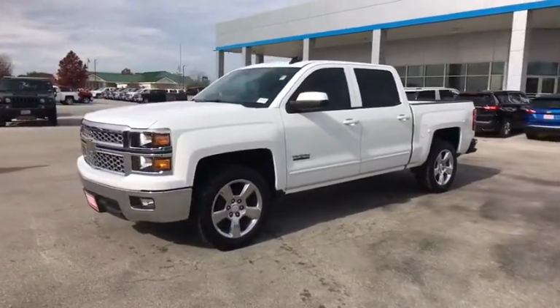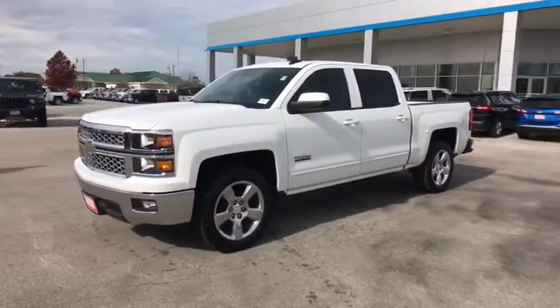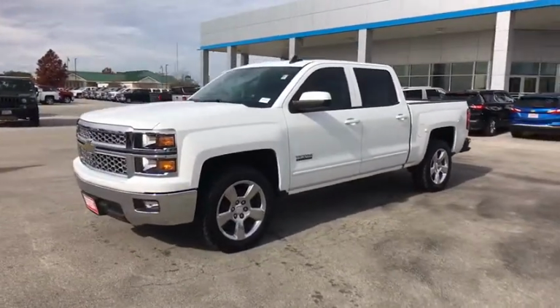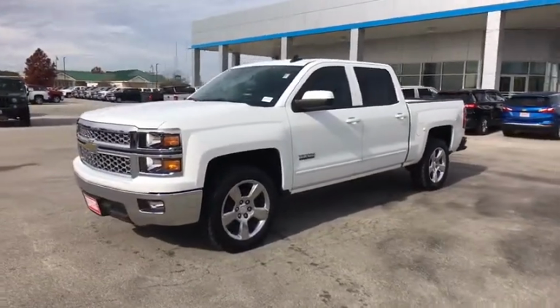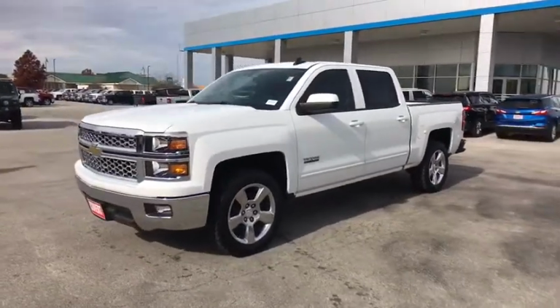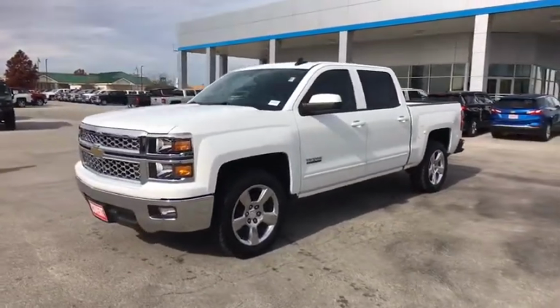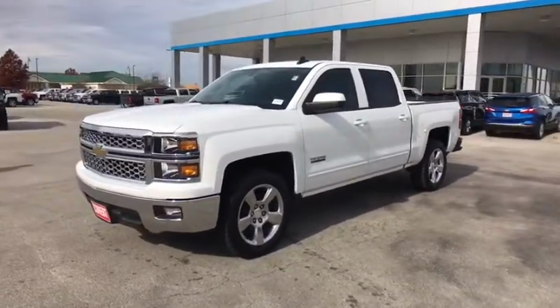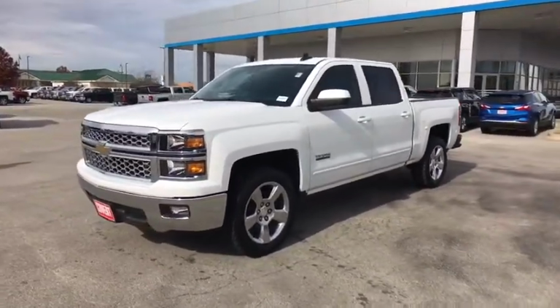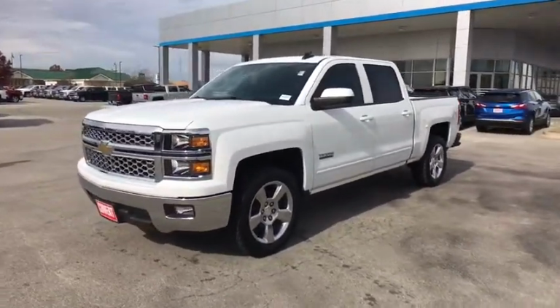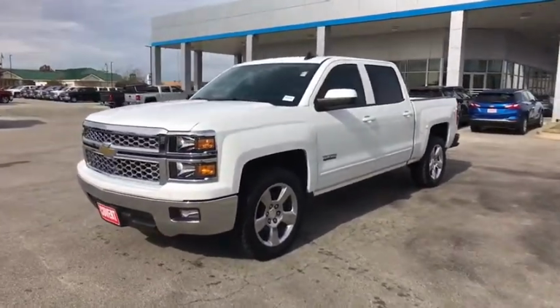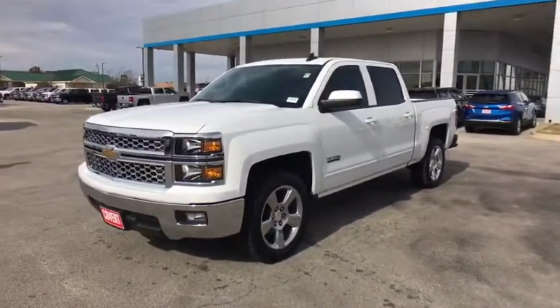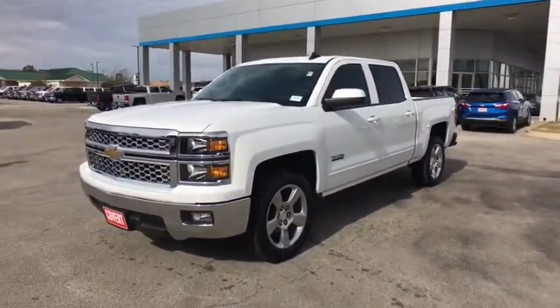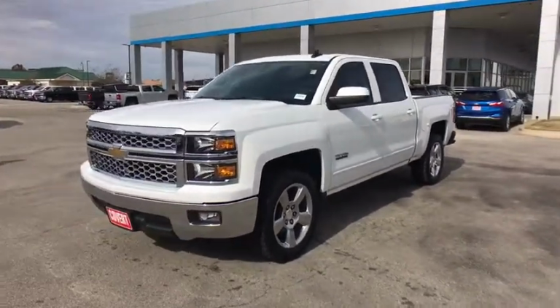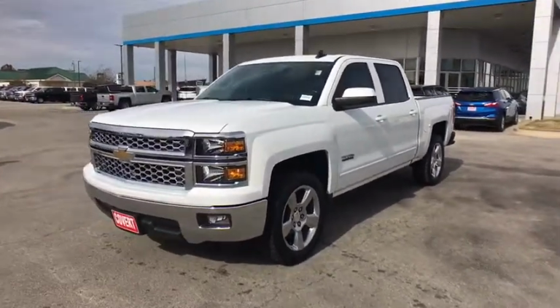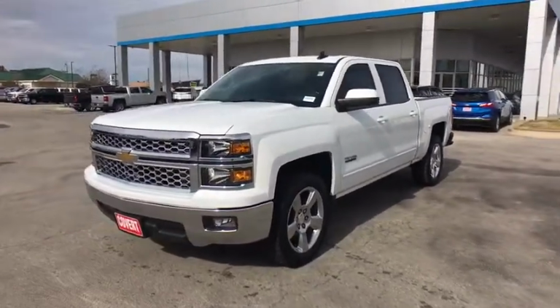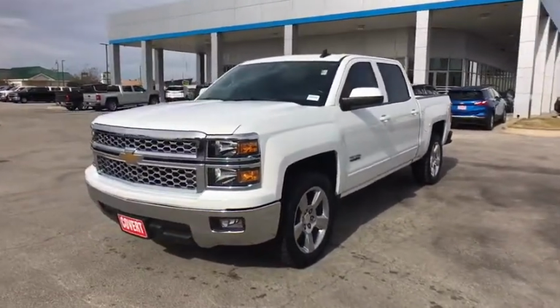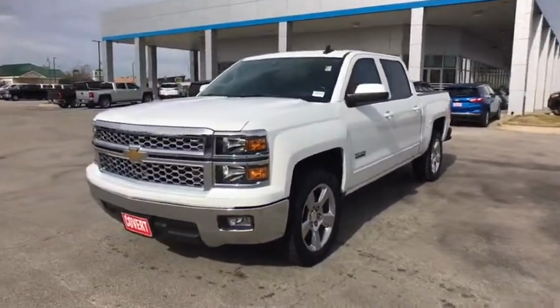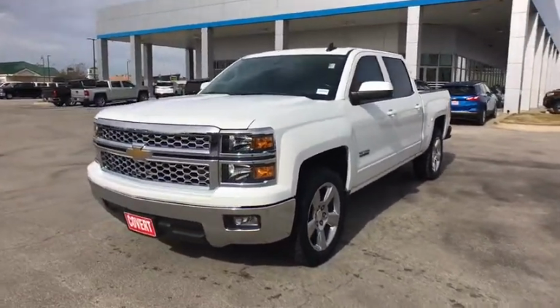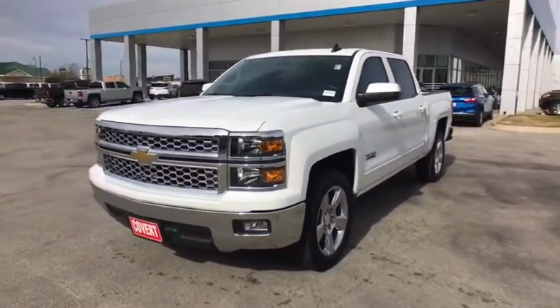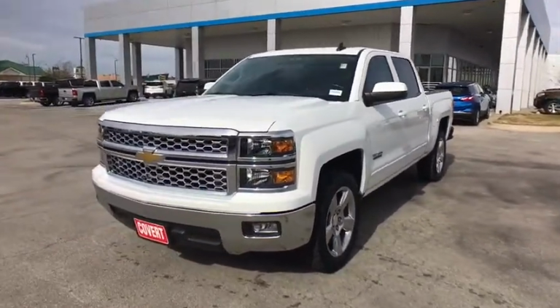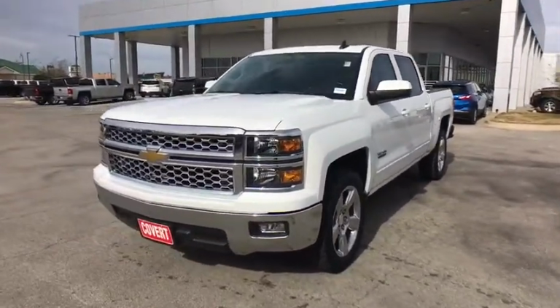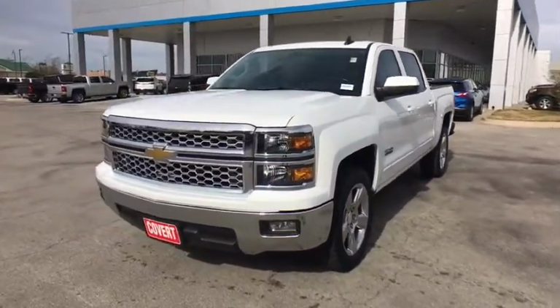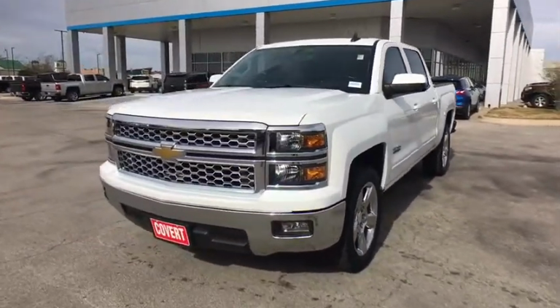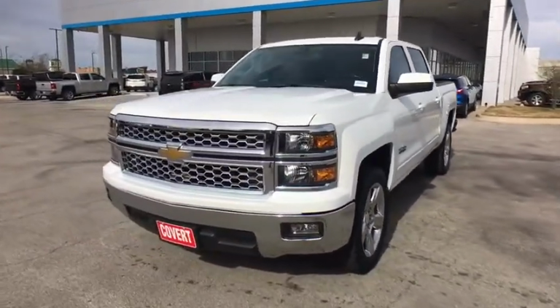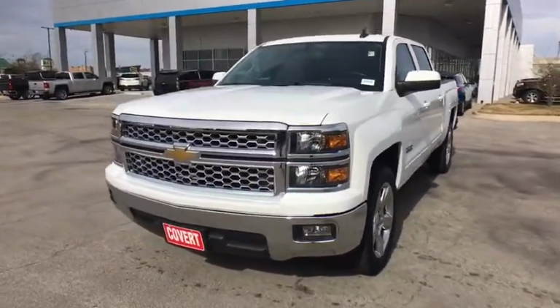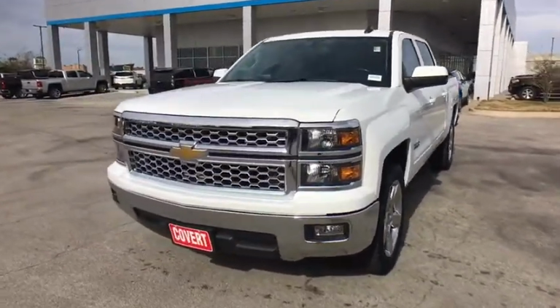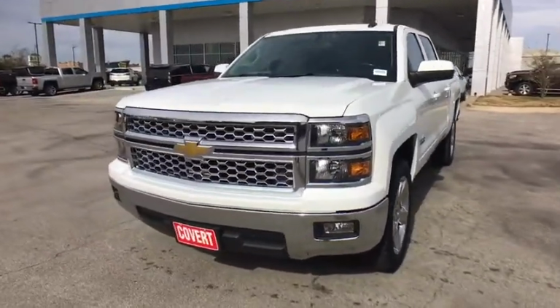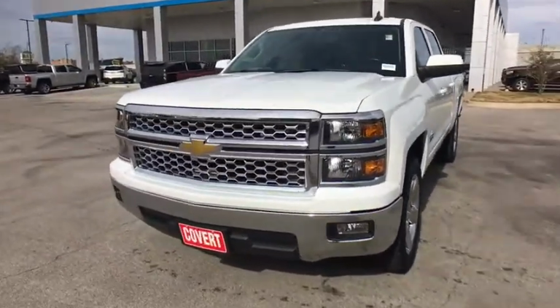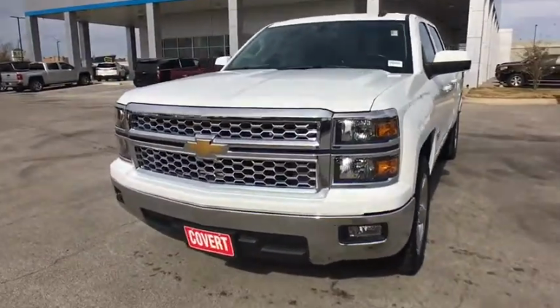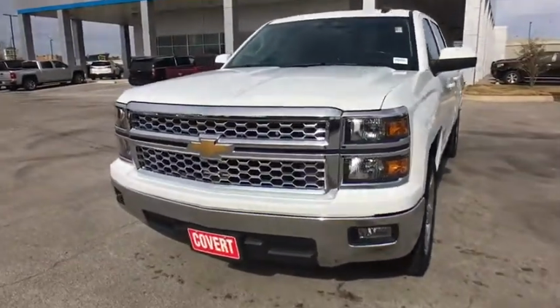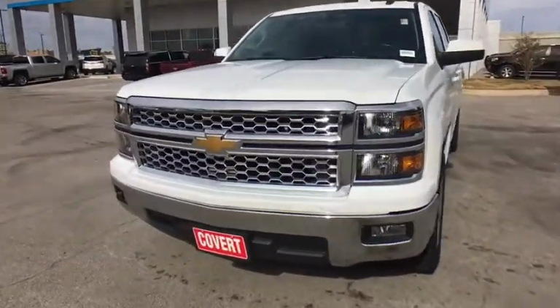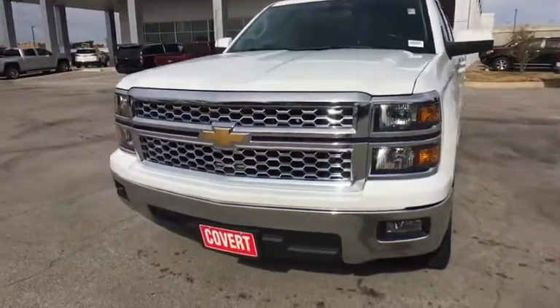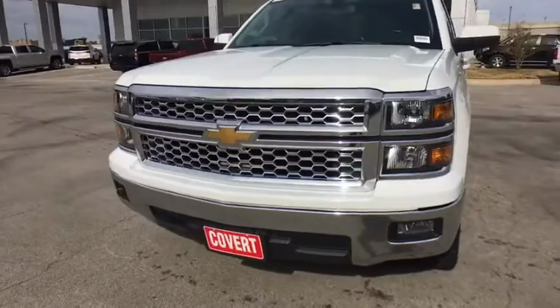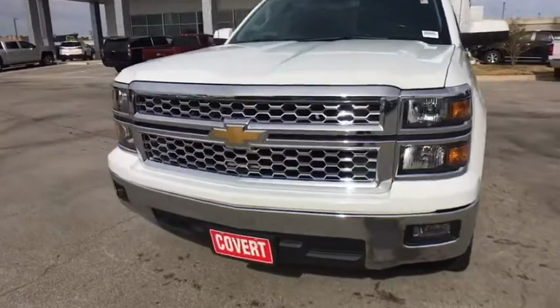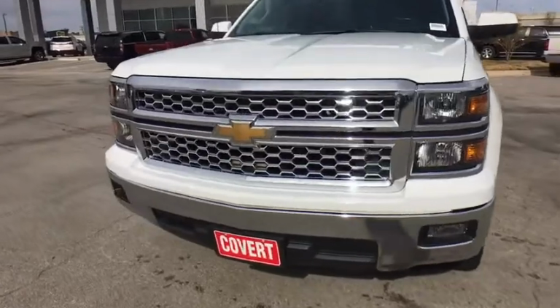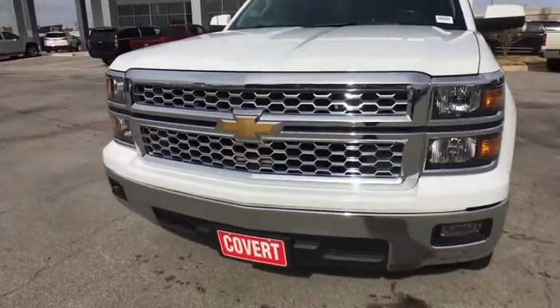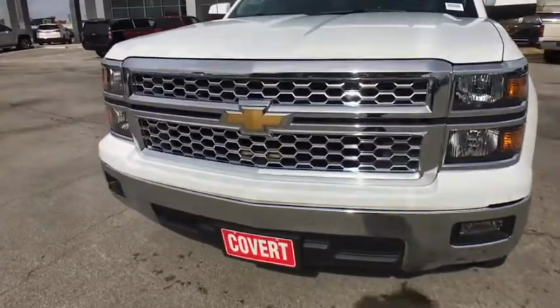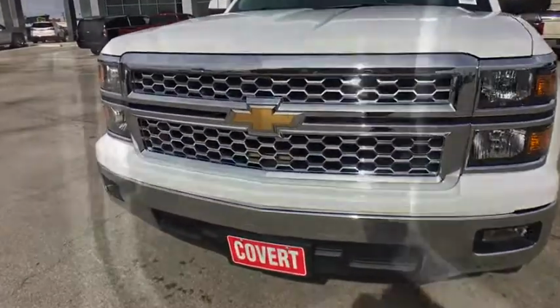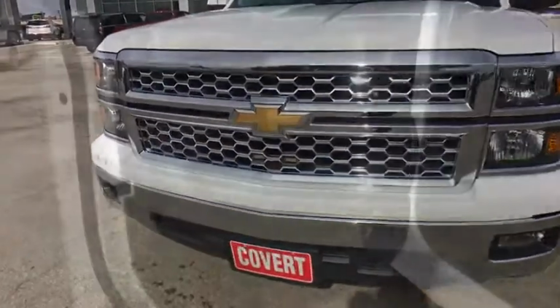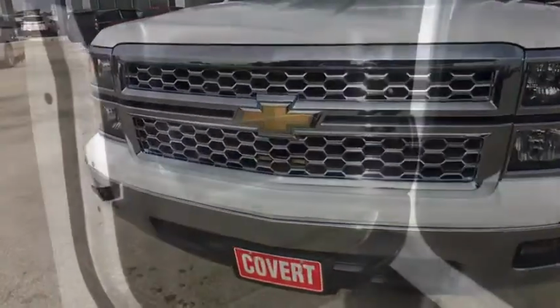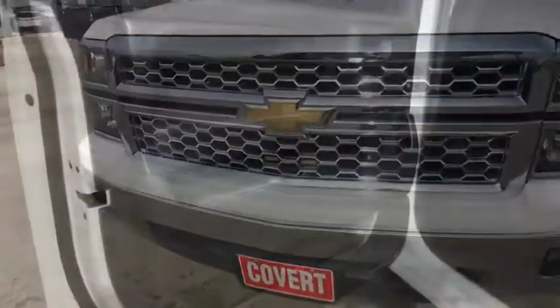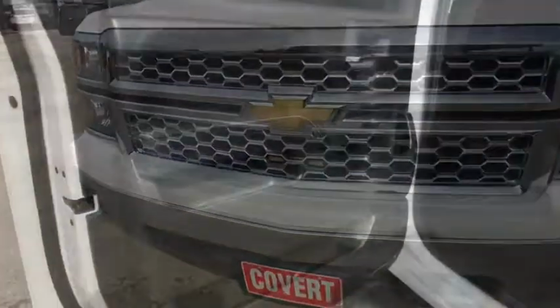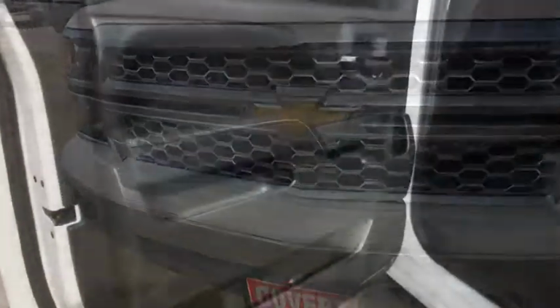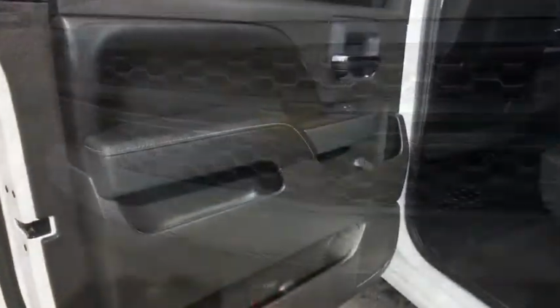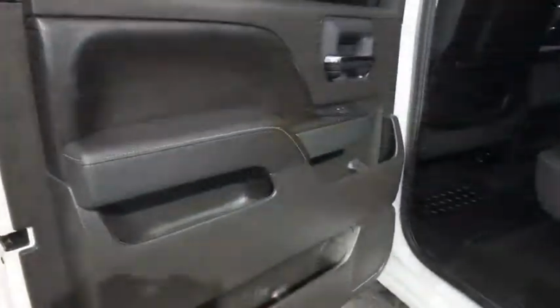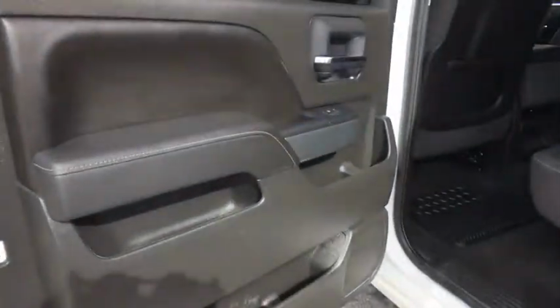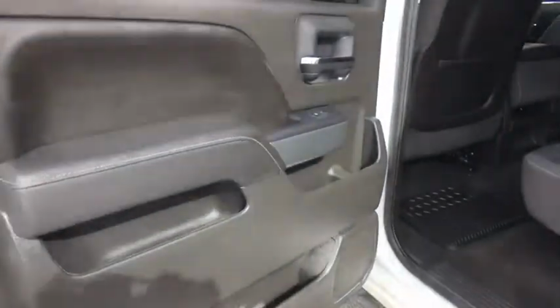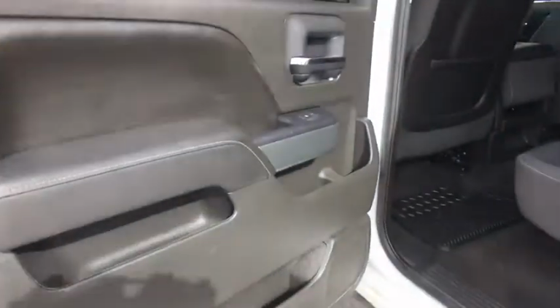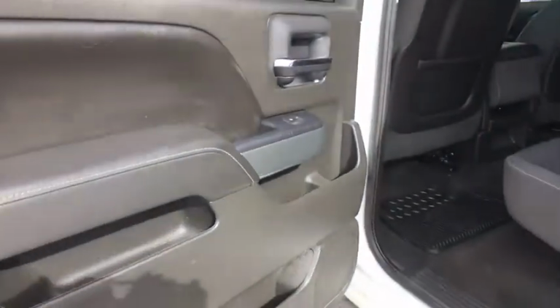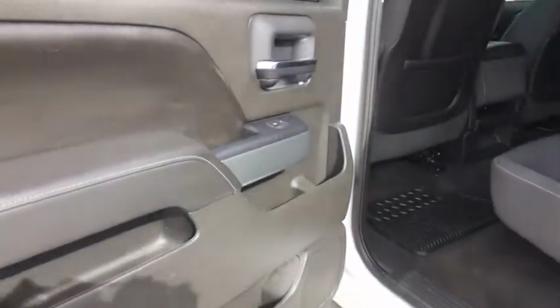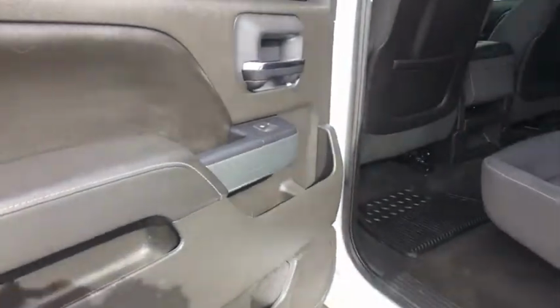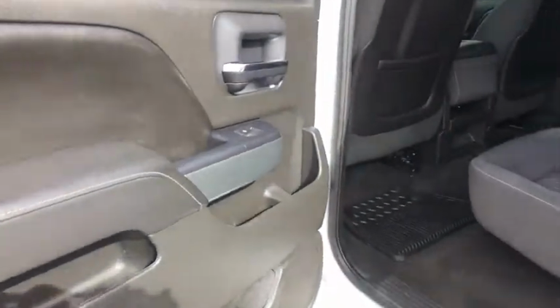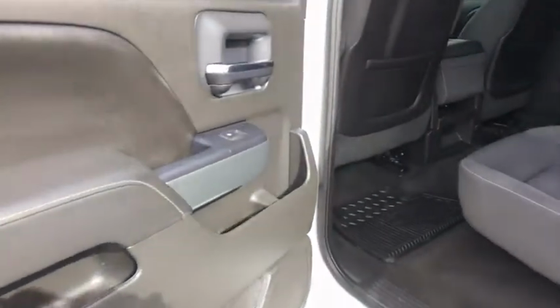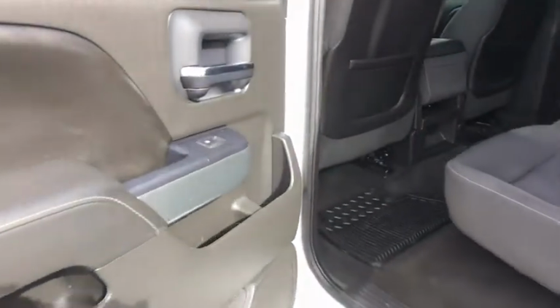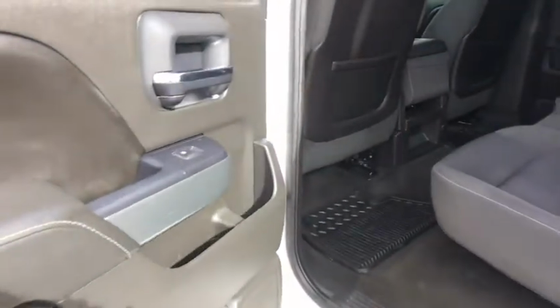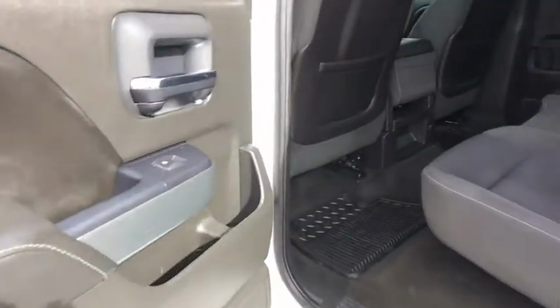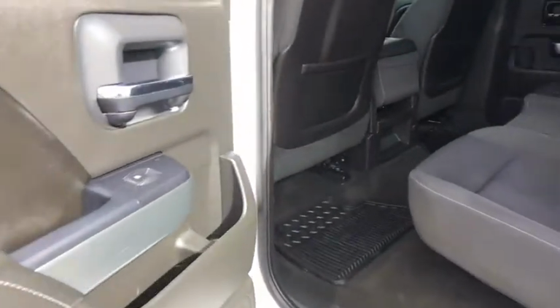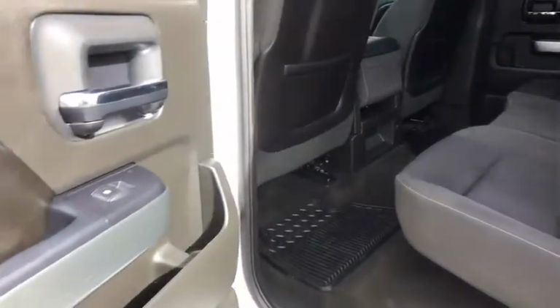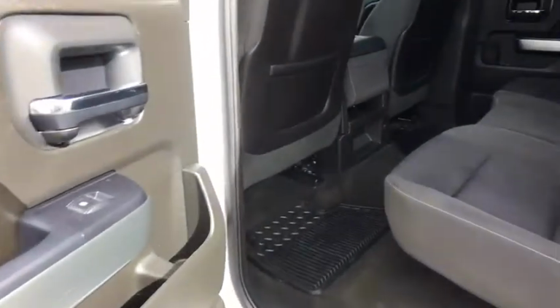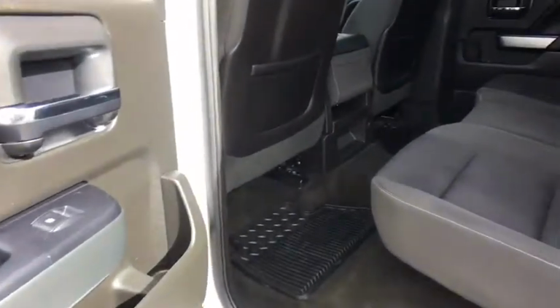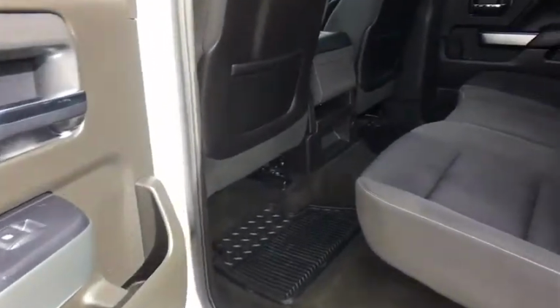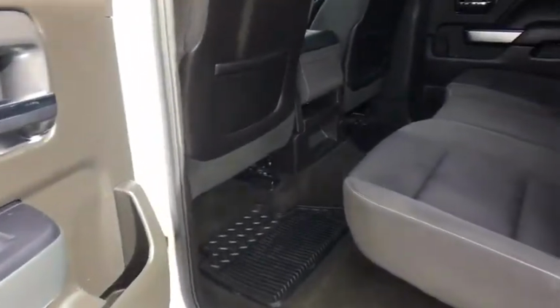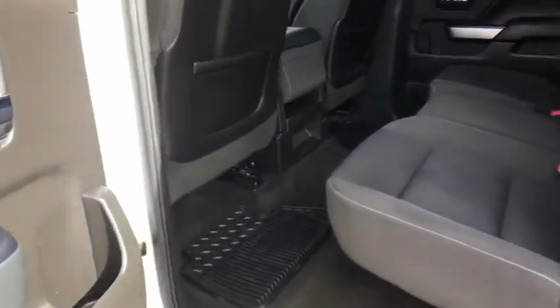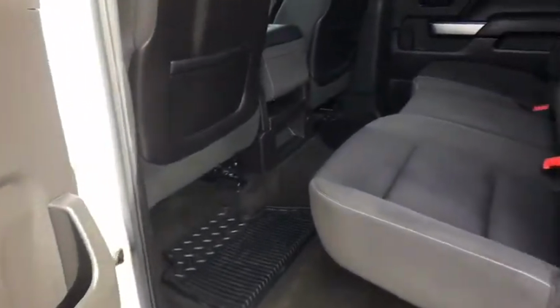Floor mats, AM-FM stereo radio, fog lamps, passenger airbags, CD player, MP3 player, power door locks.